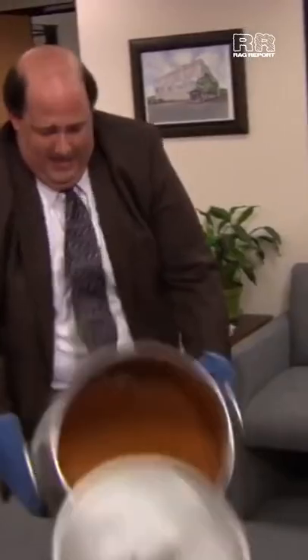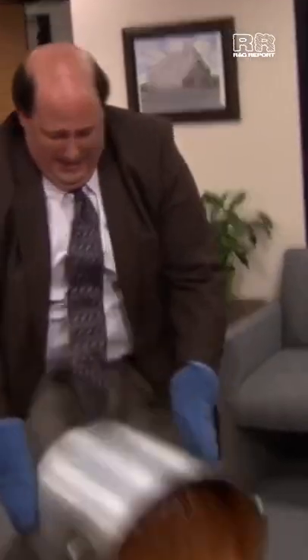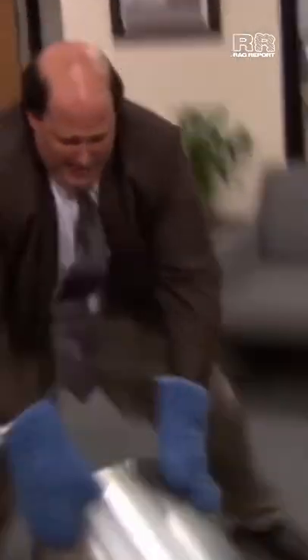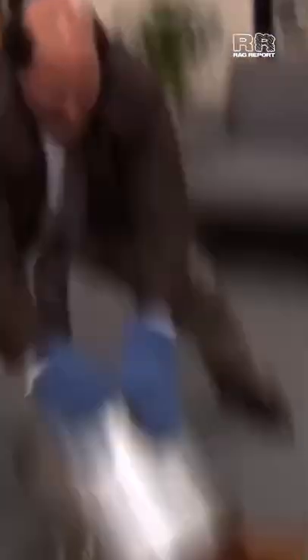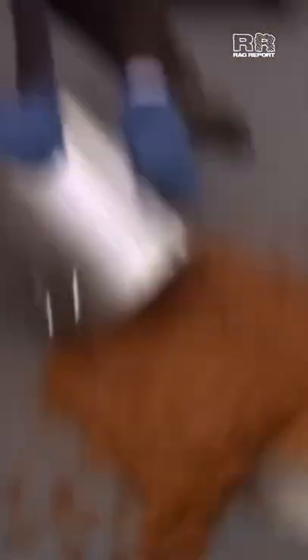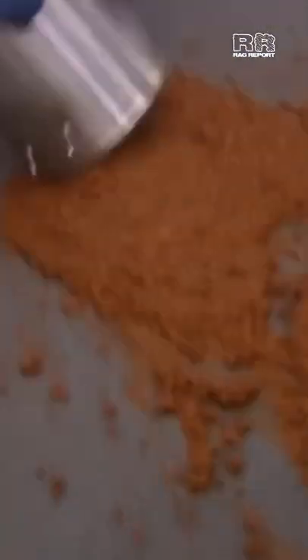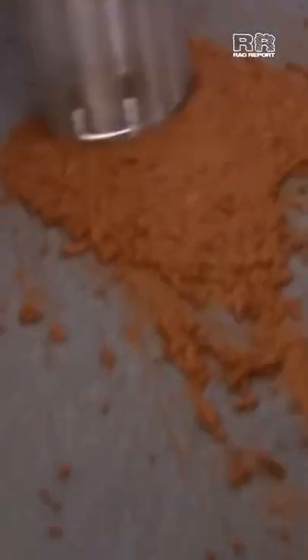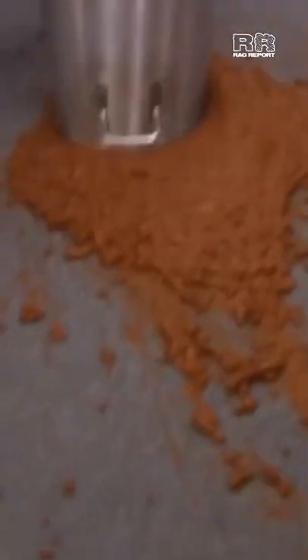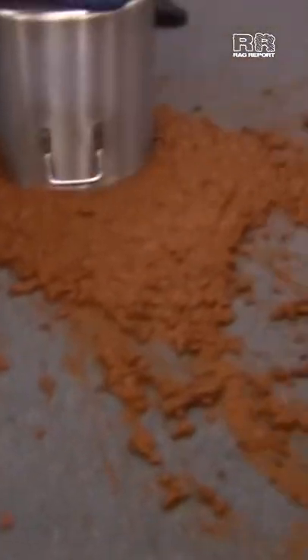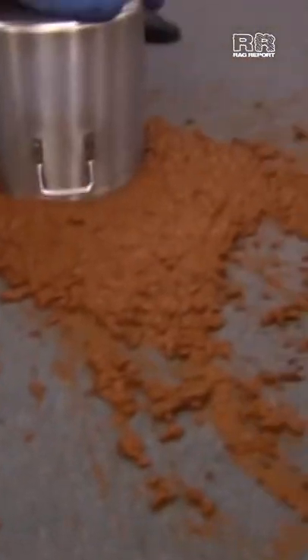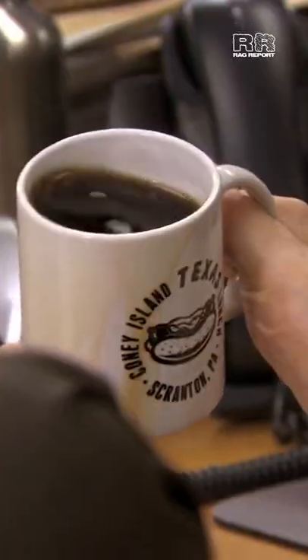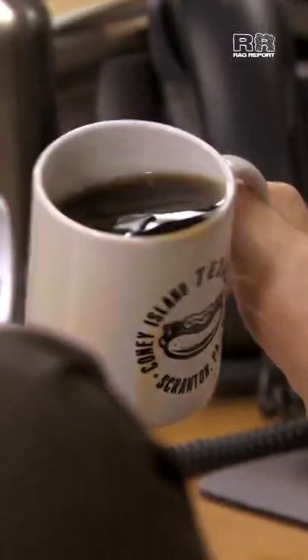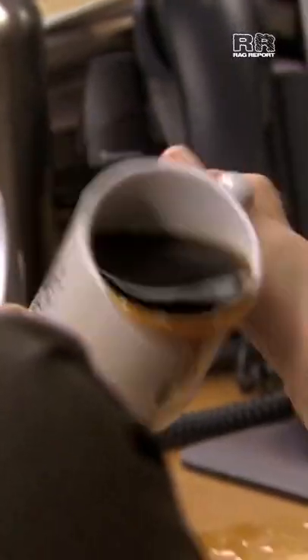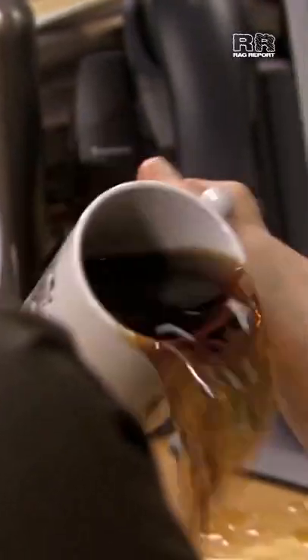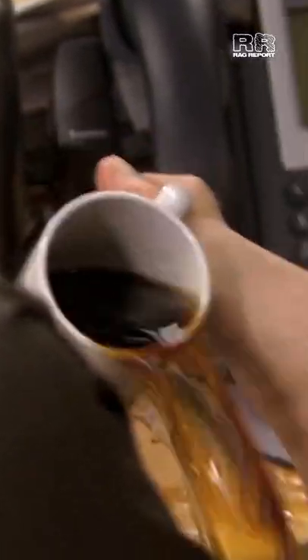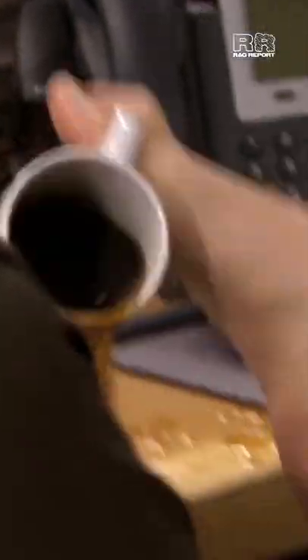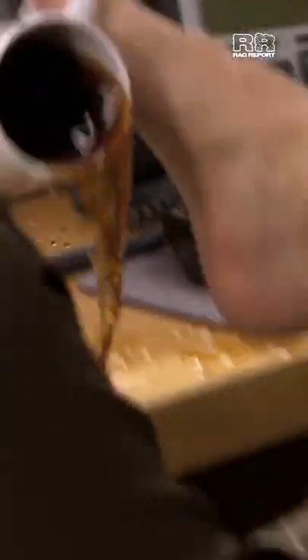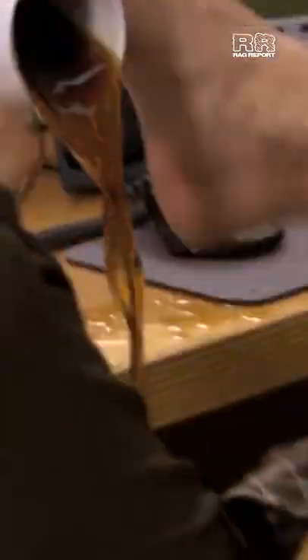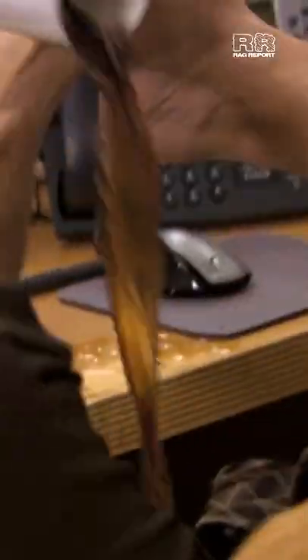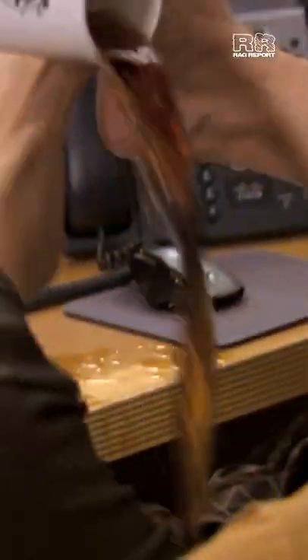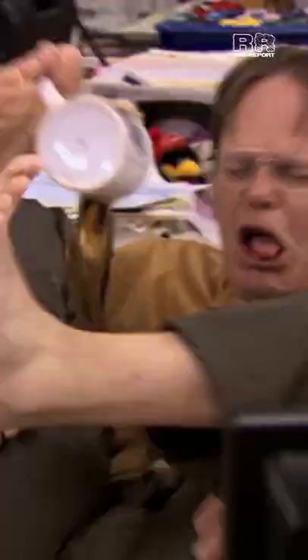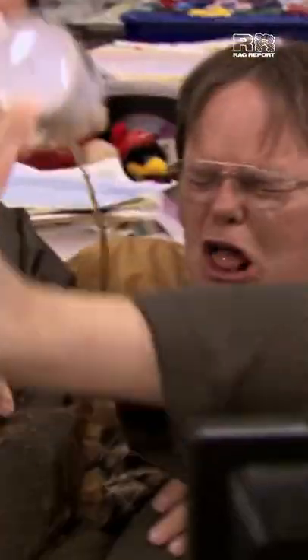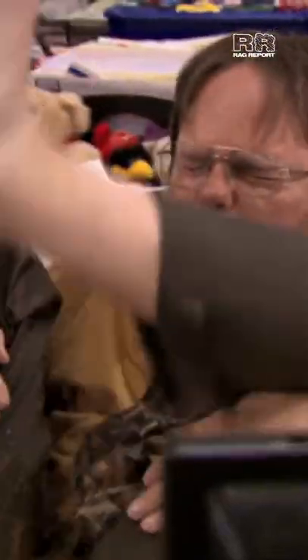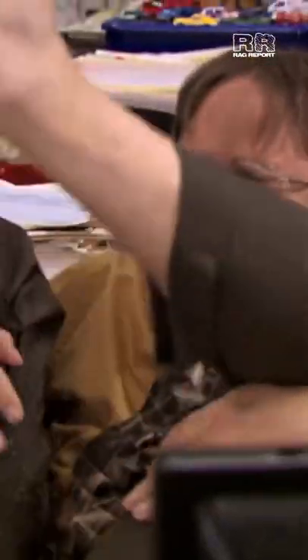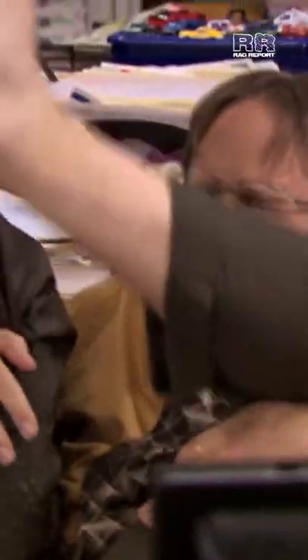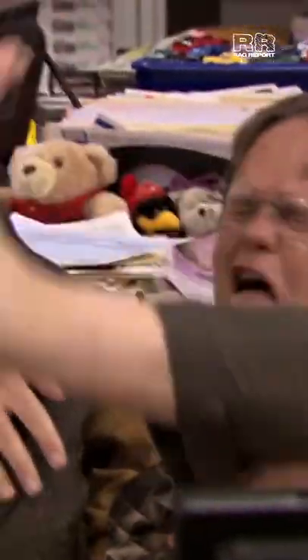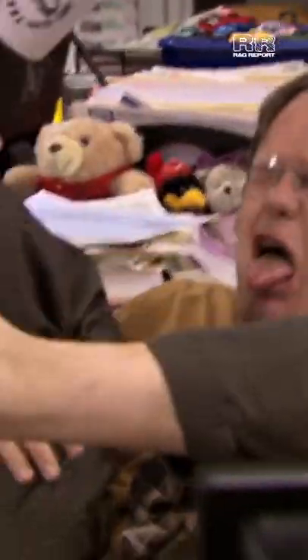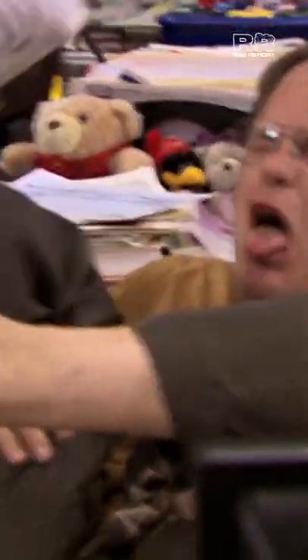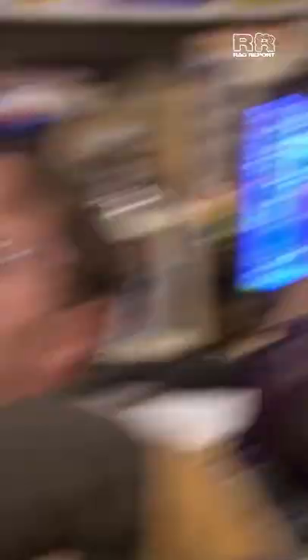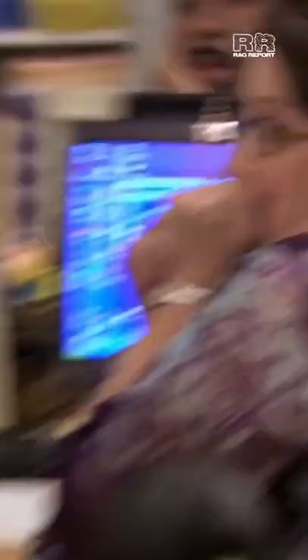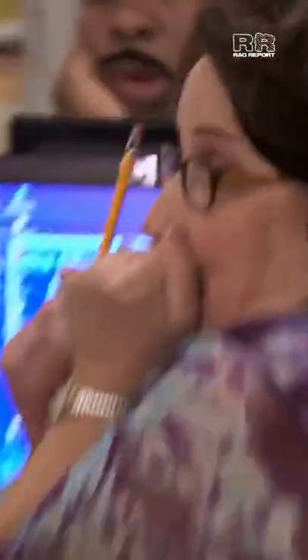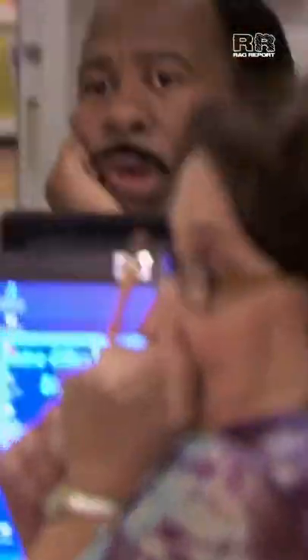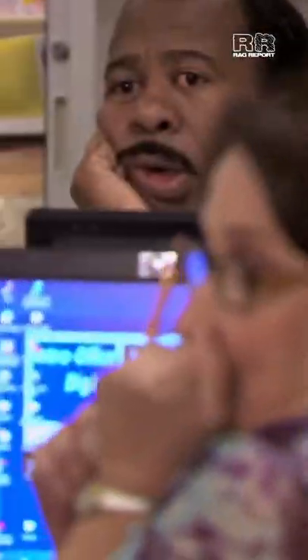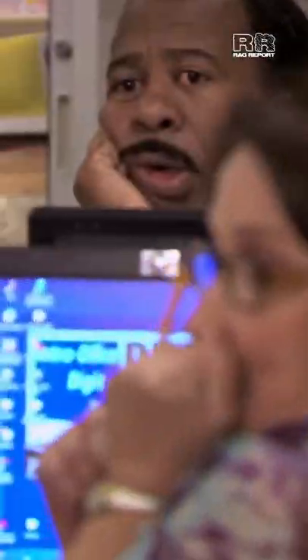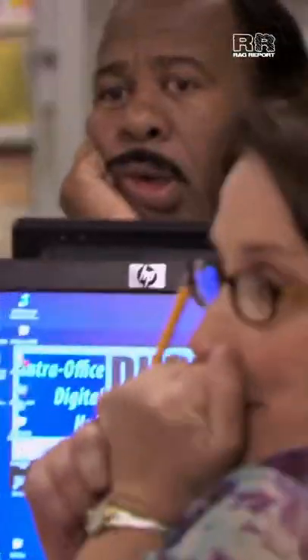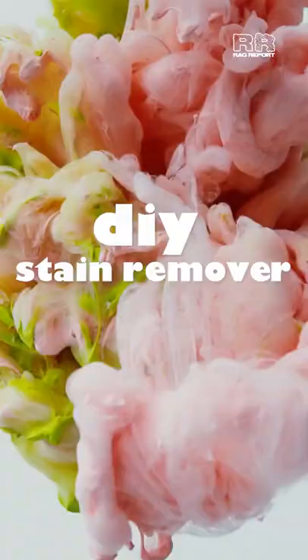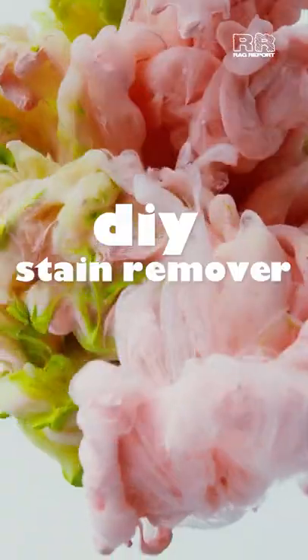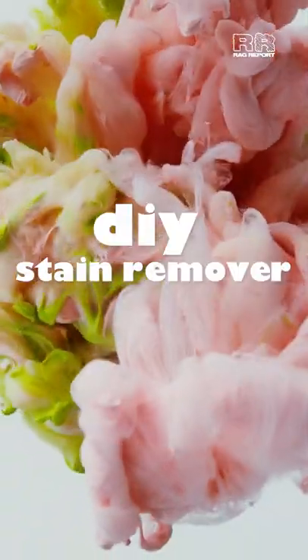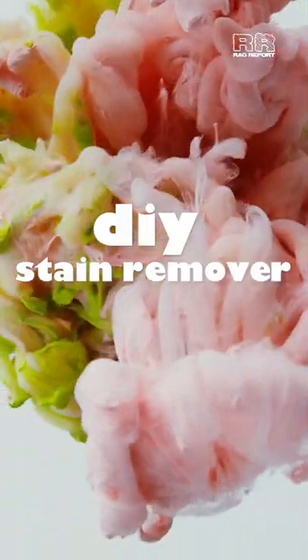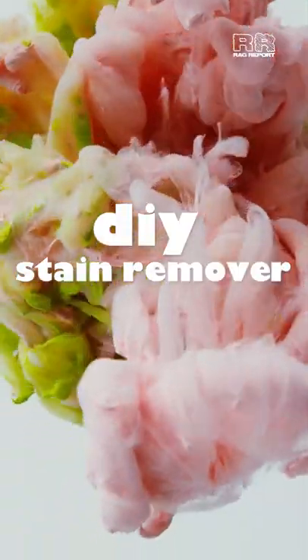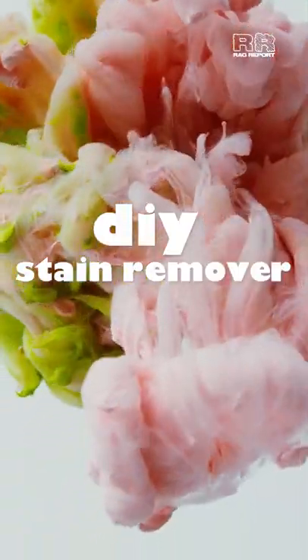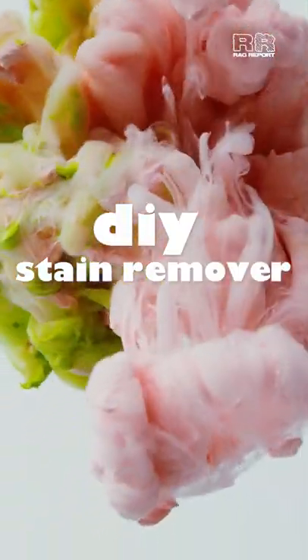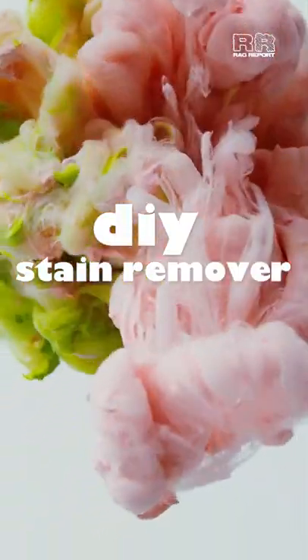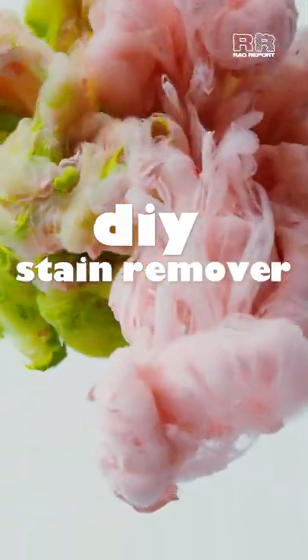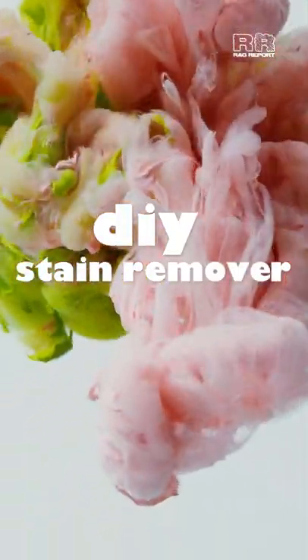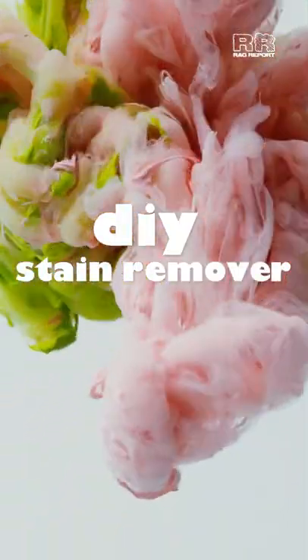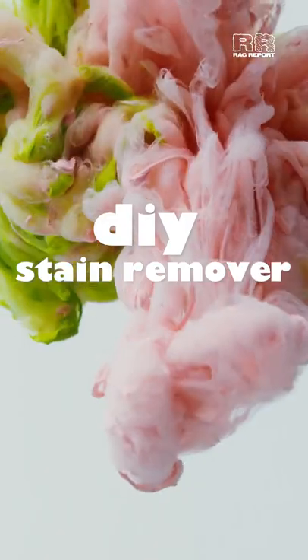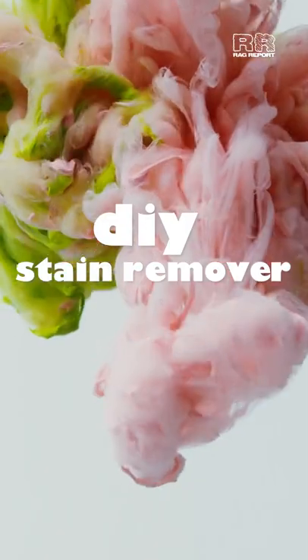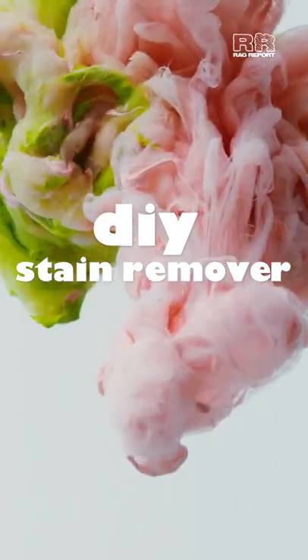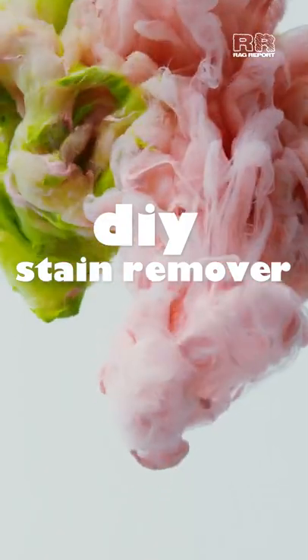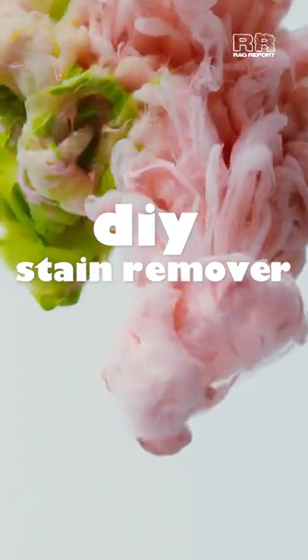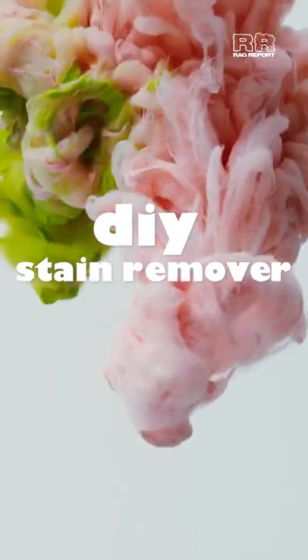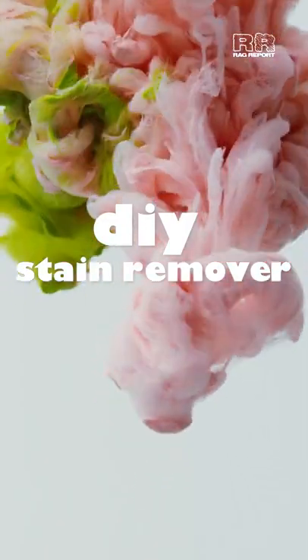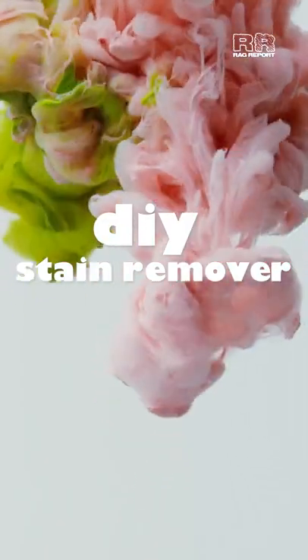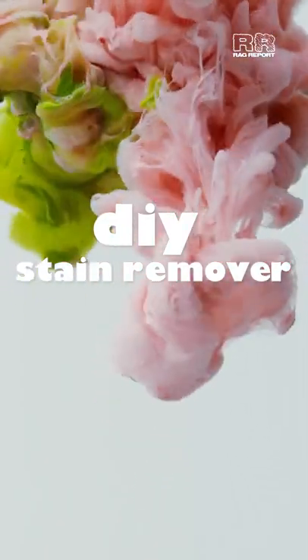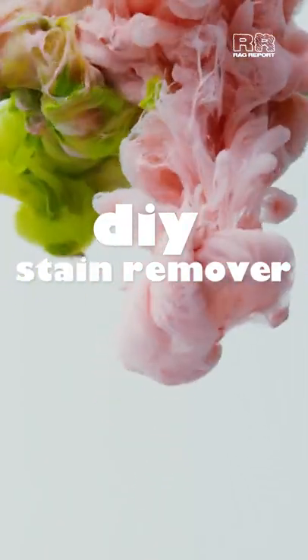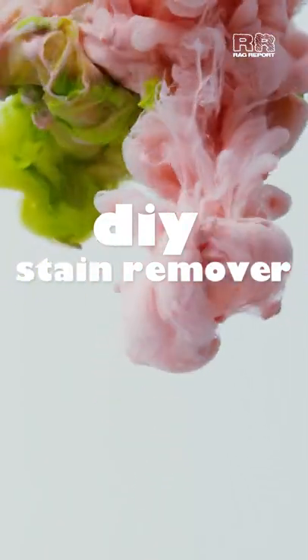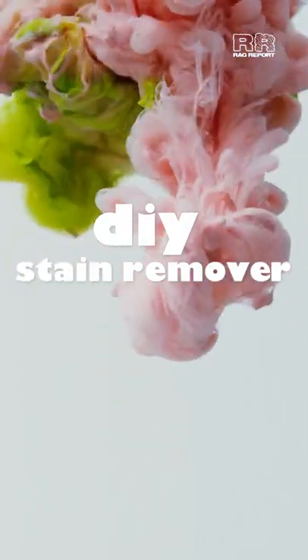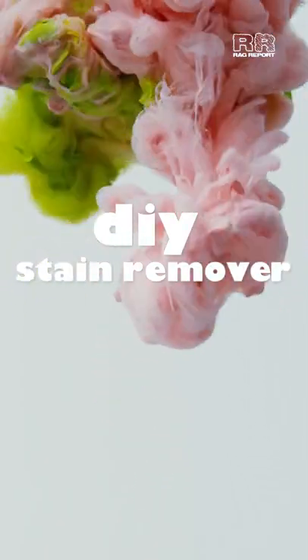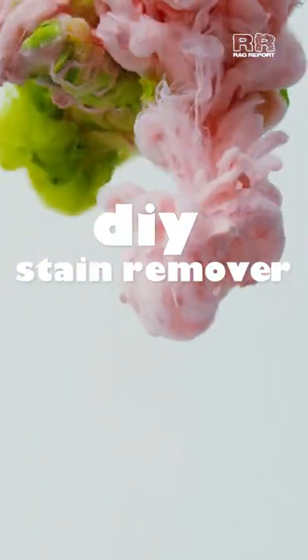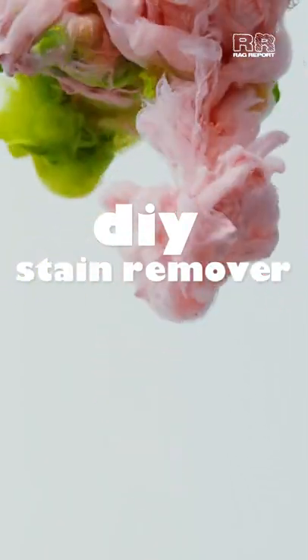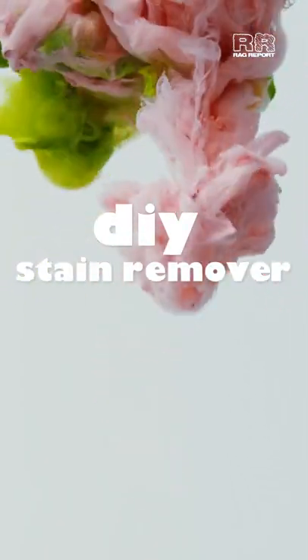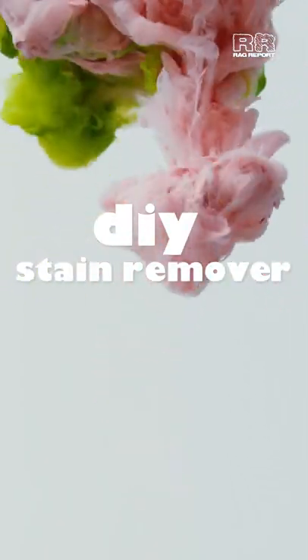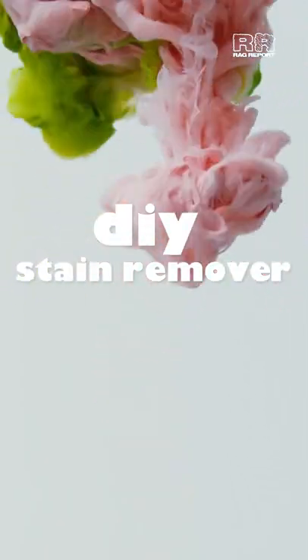Accidents happen. We all hate stains, and getting them out isn't always the easiest. So here's a simple DIY stain remover using everyday household items.